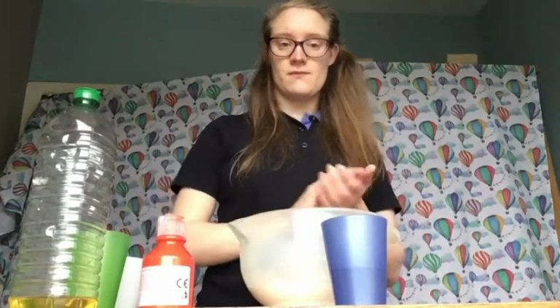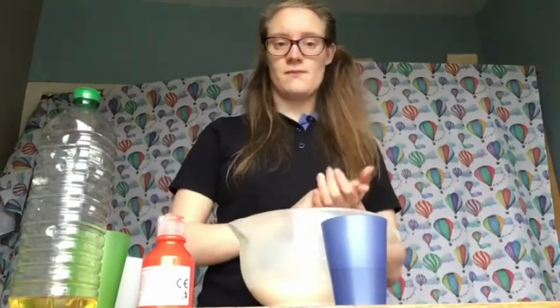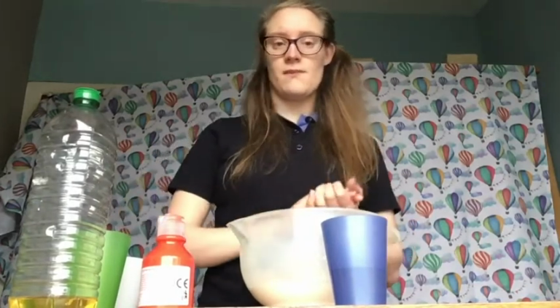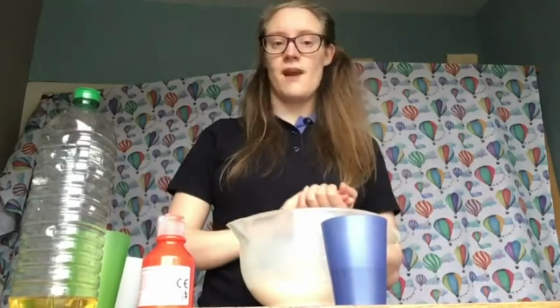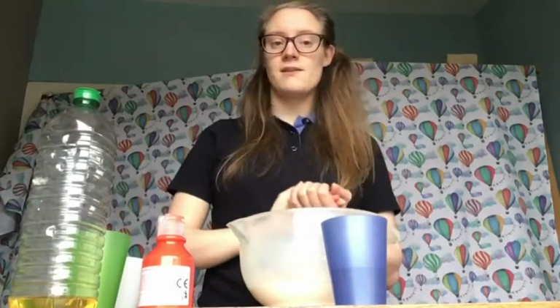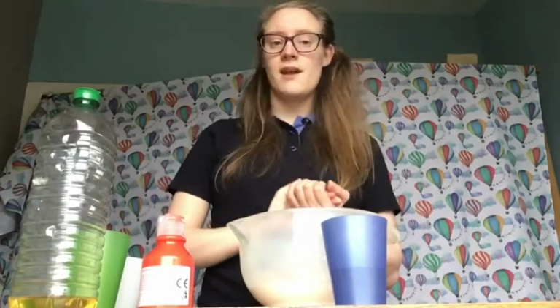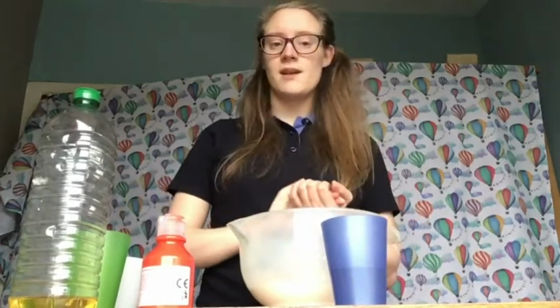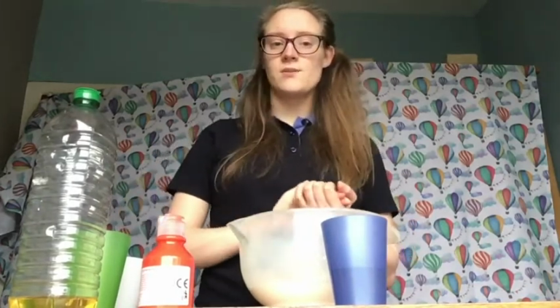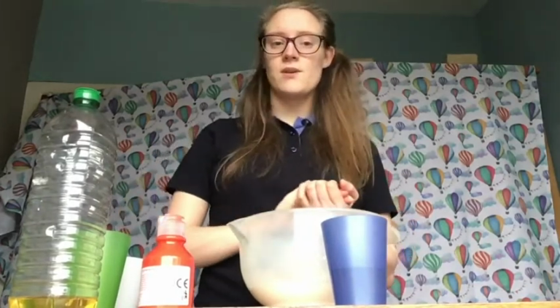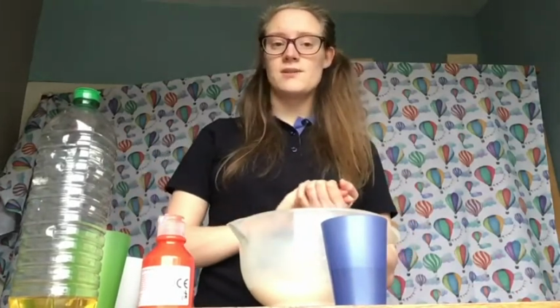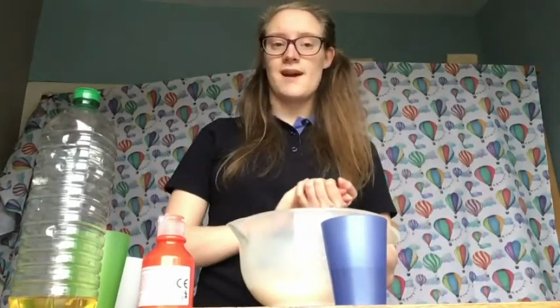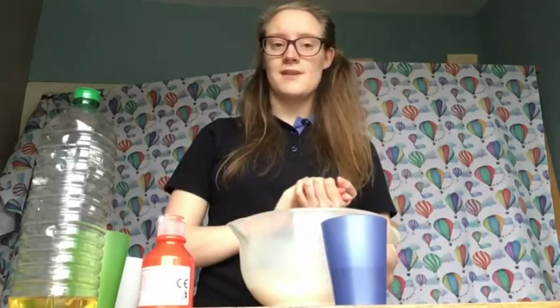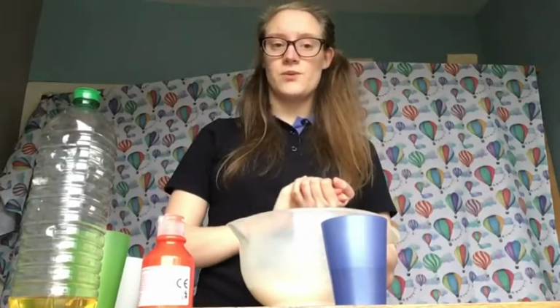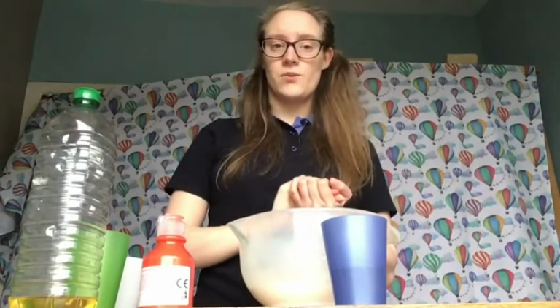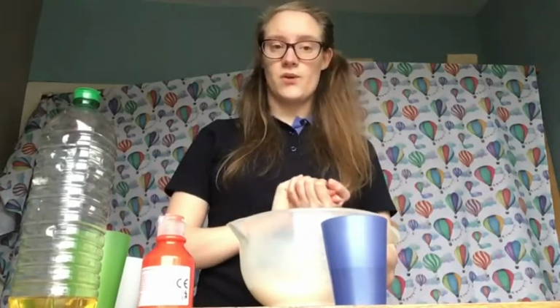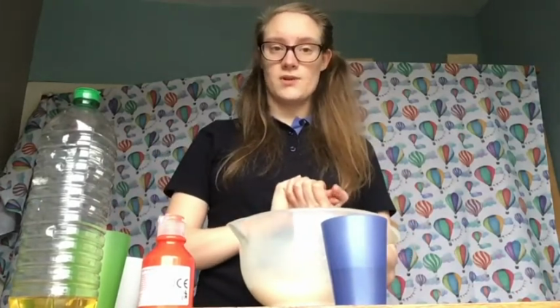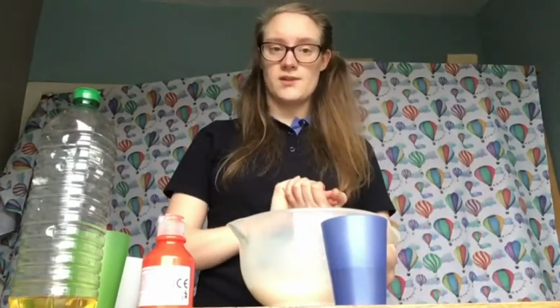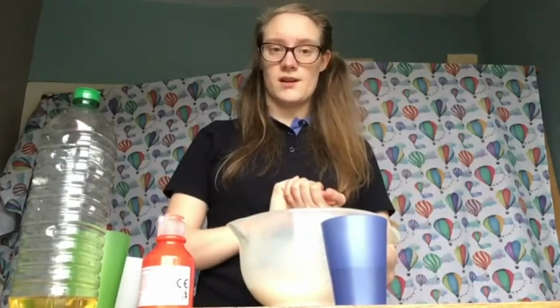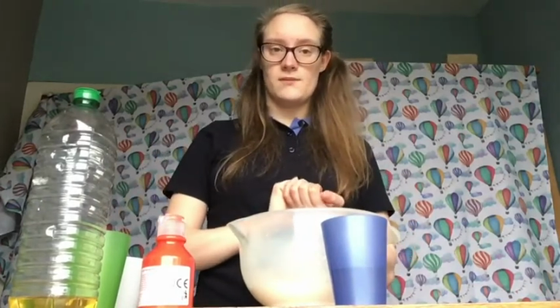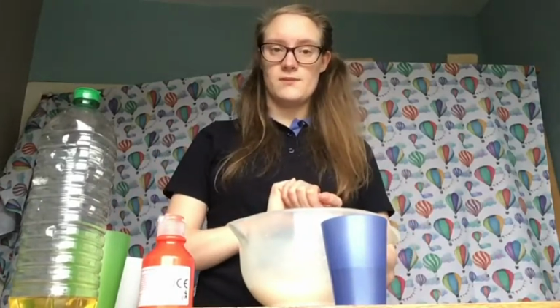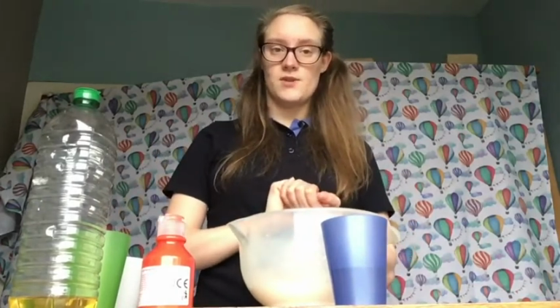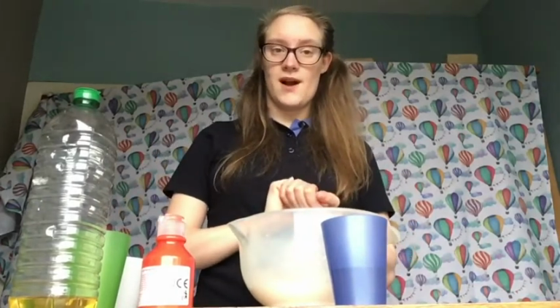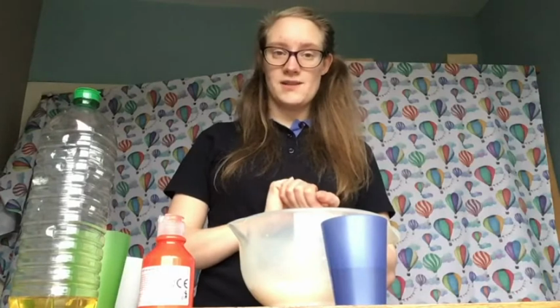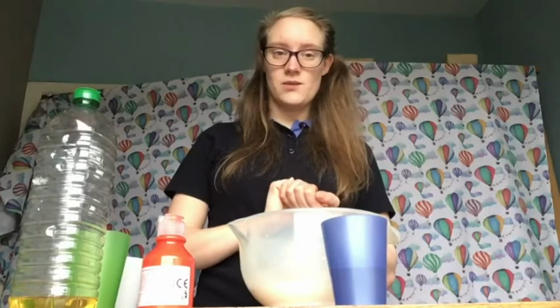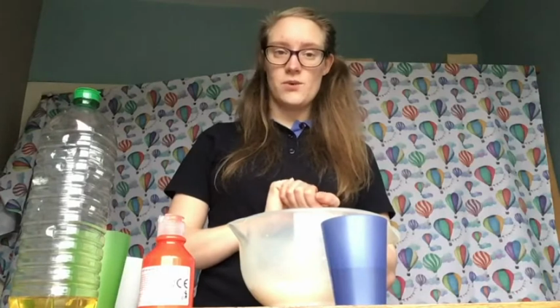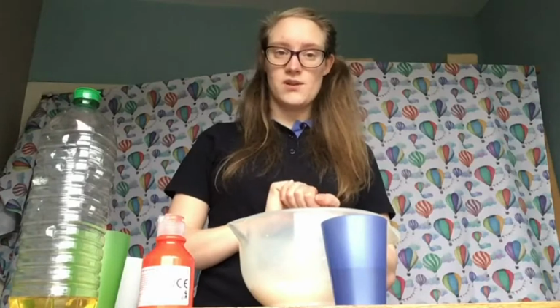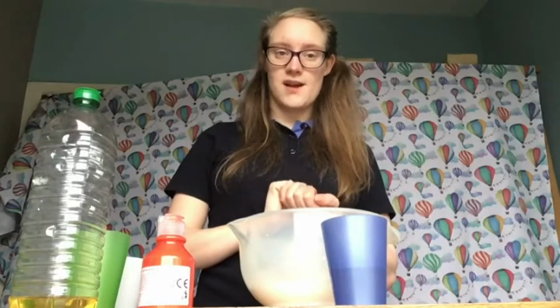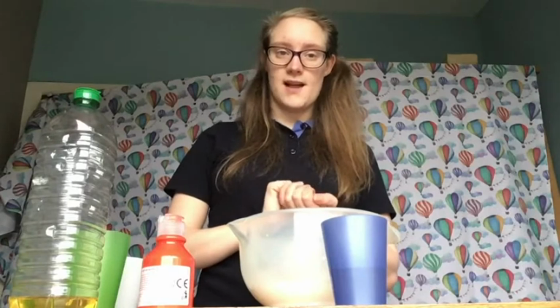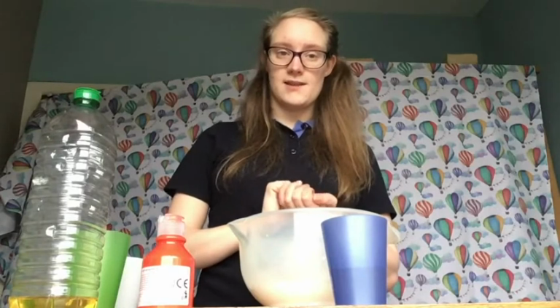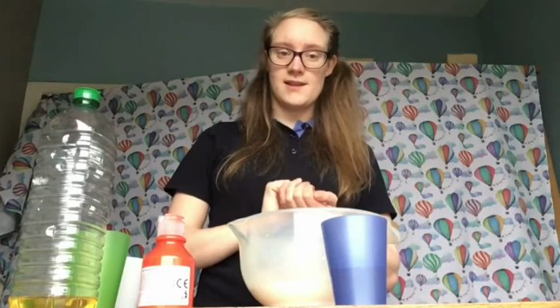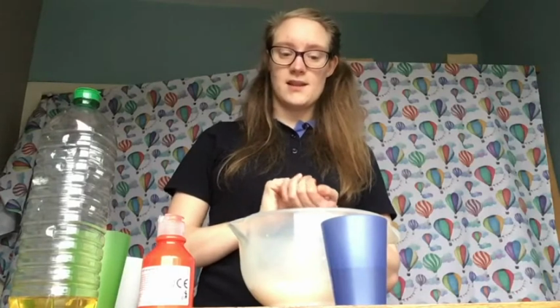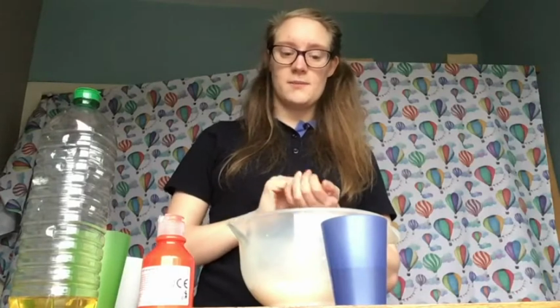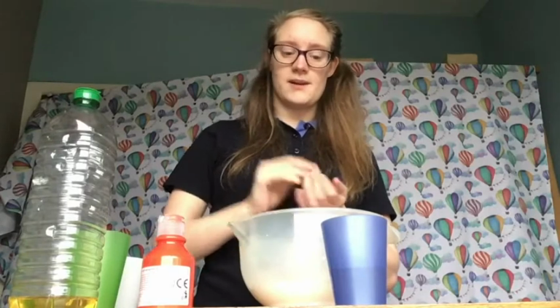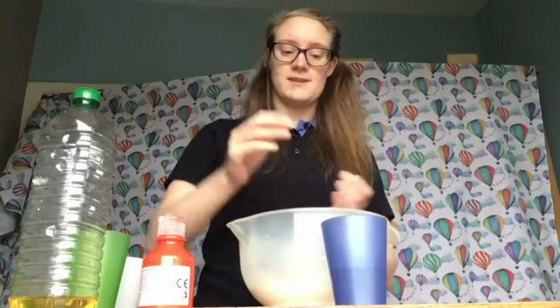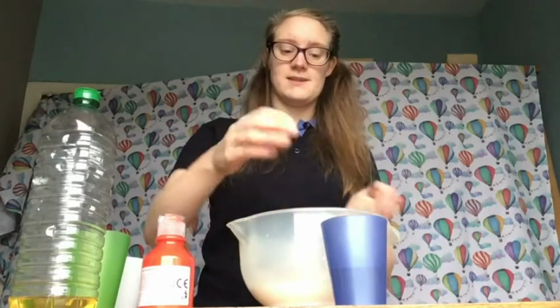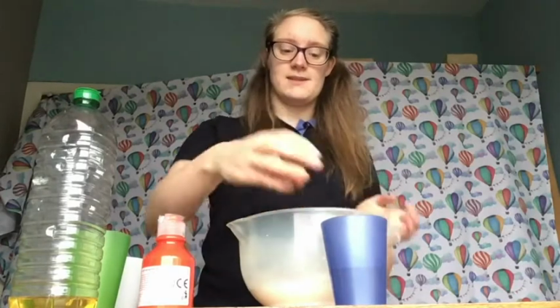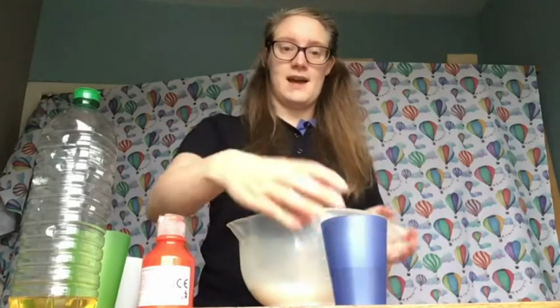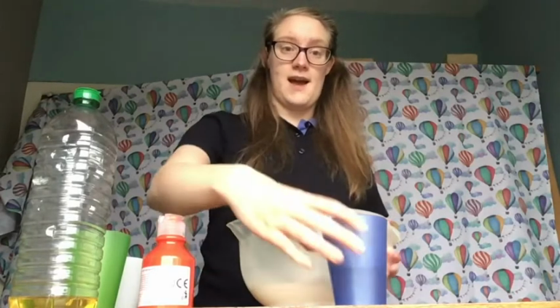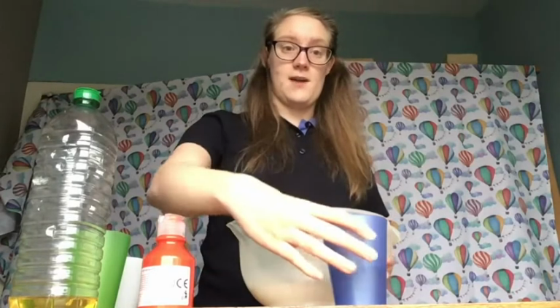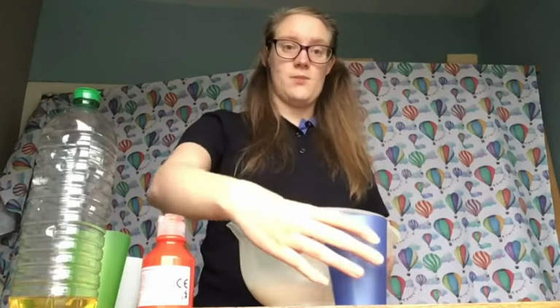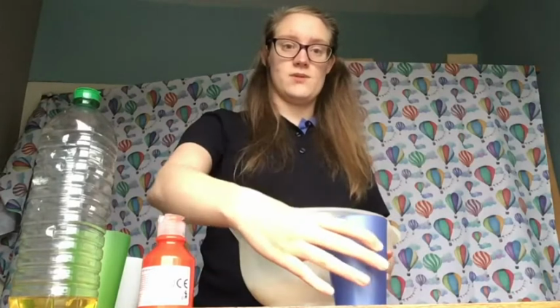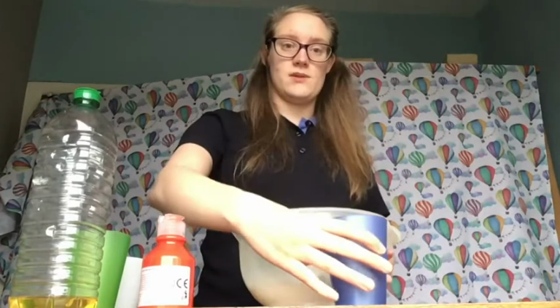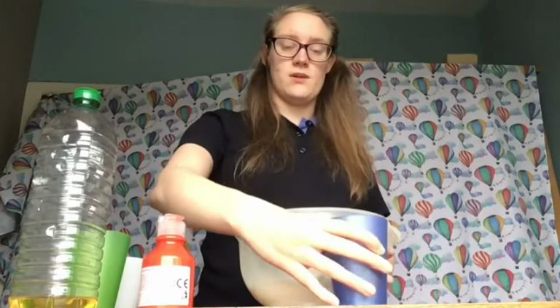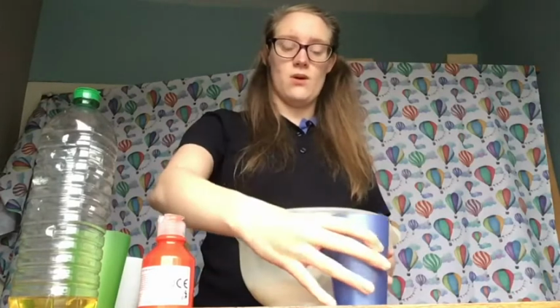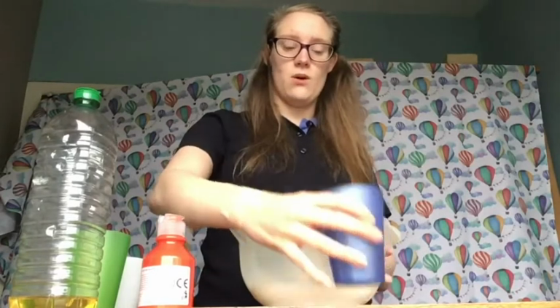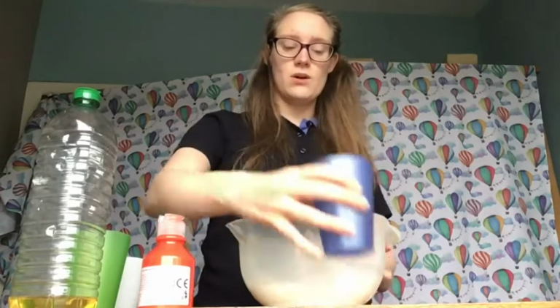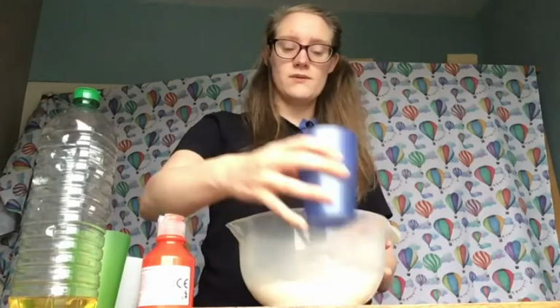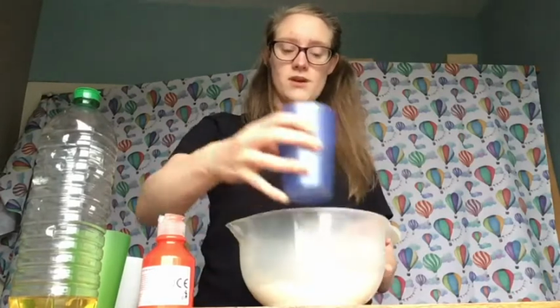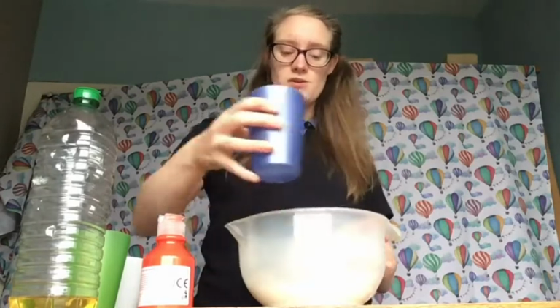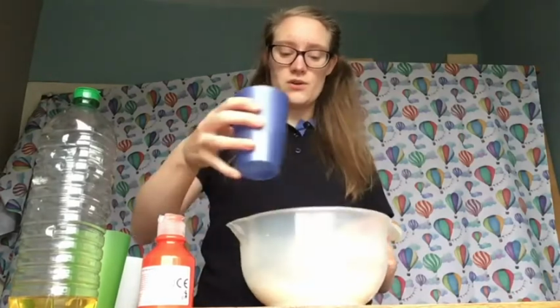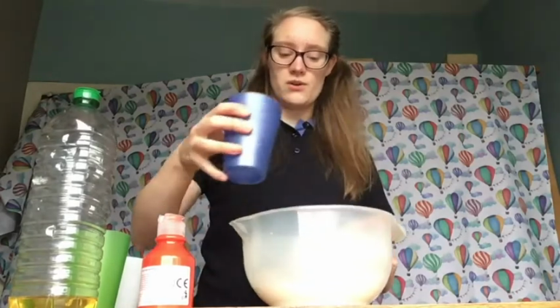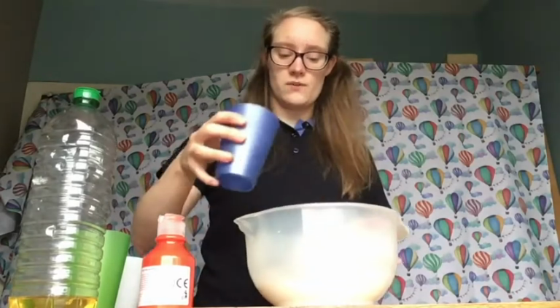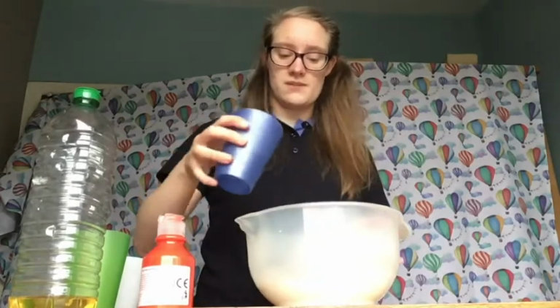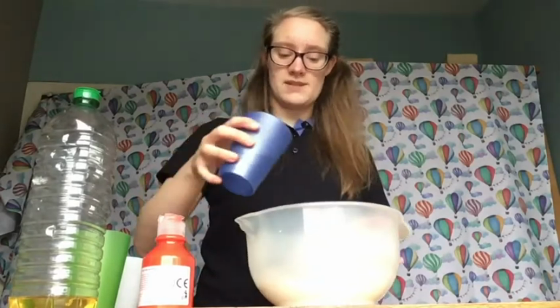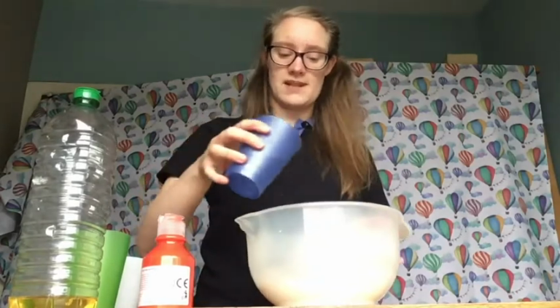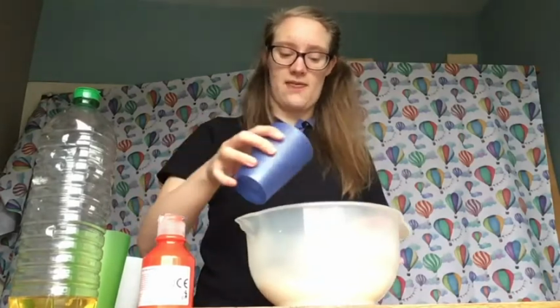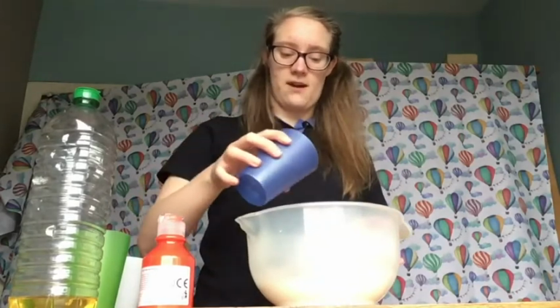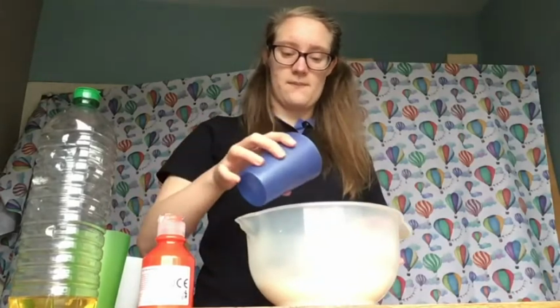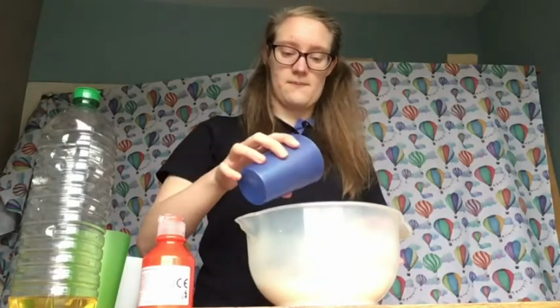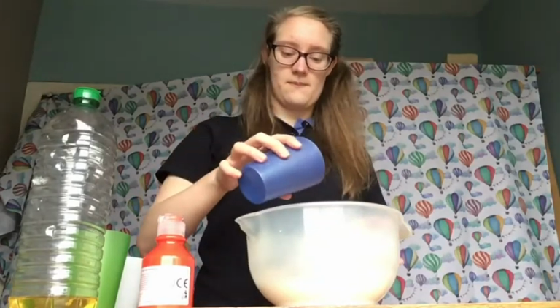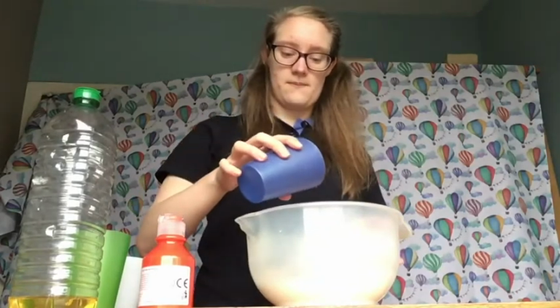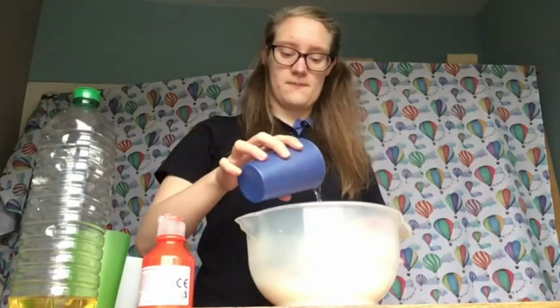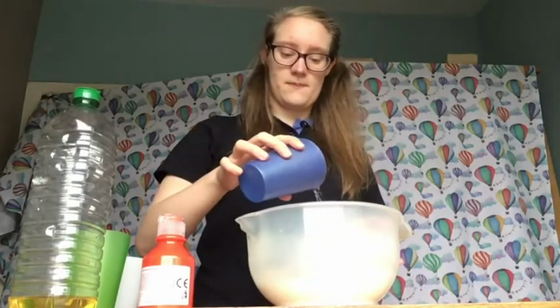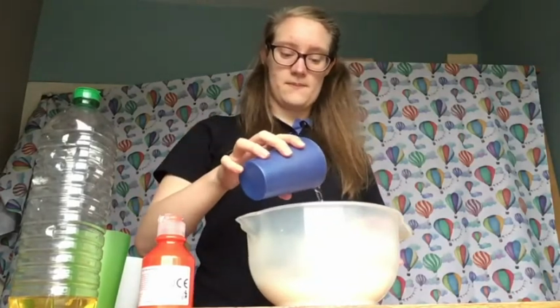Next we're going to add your water. Add the water a little bit at a time until all of your dough comes together.